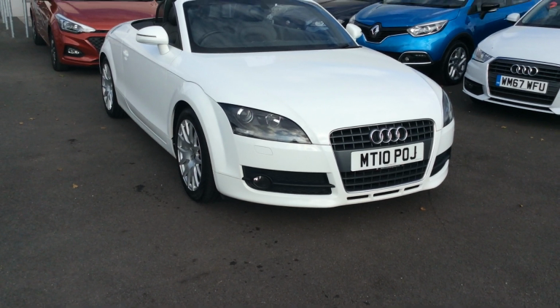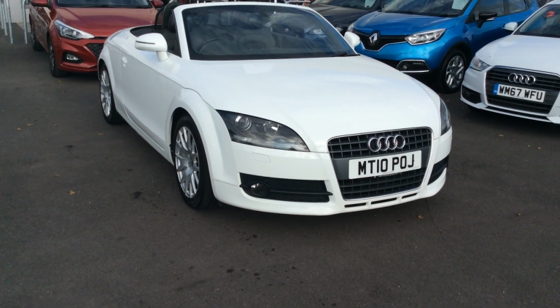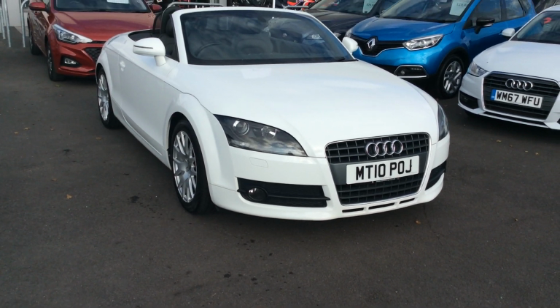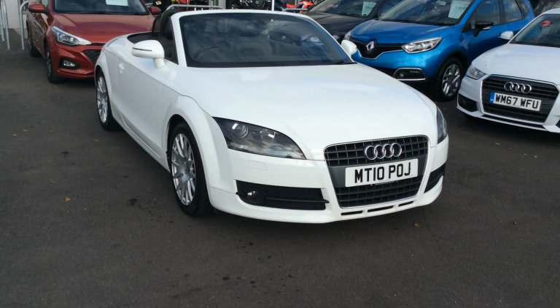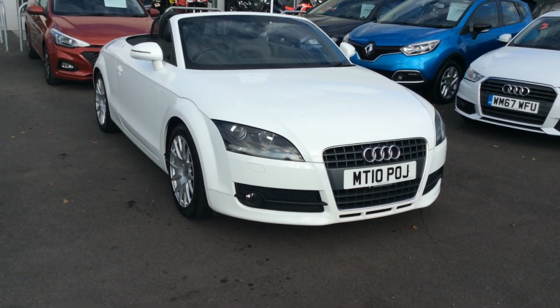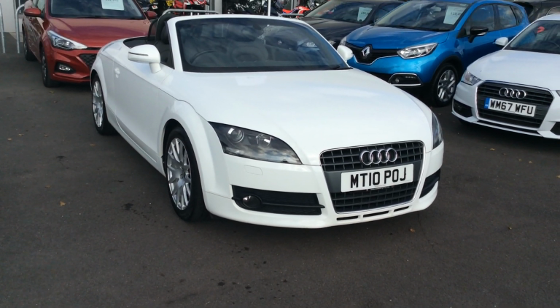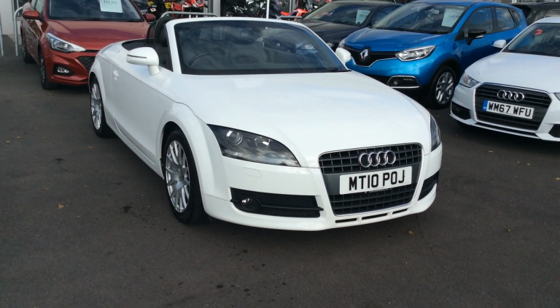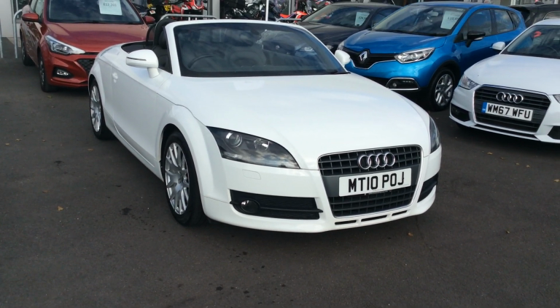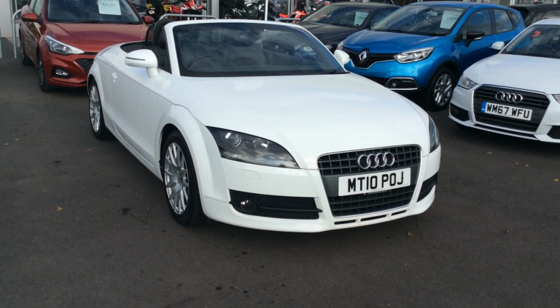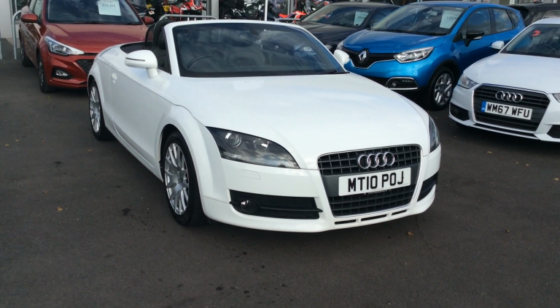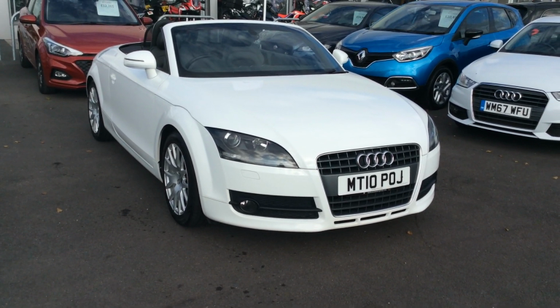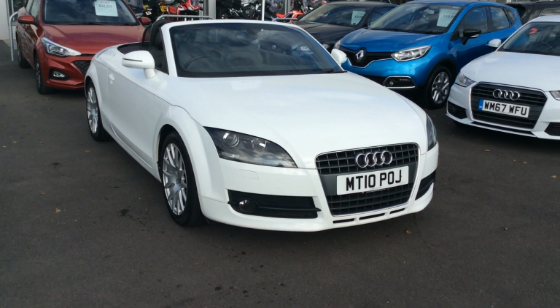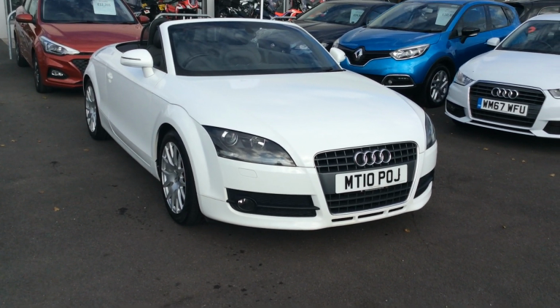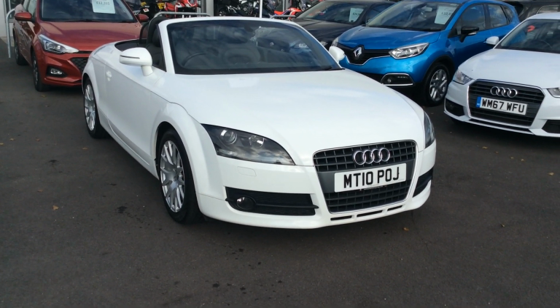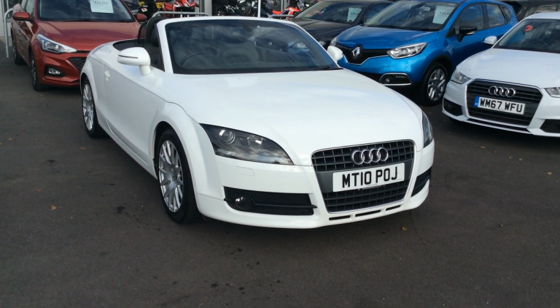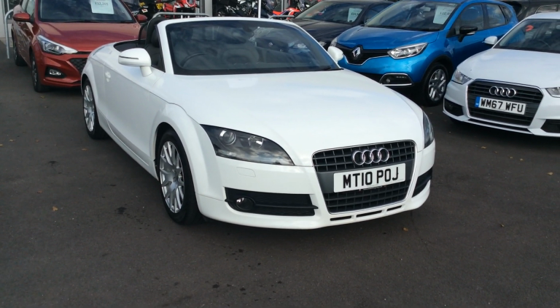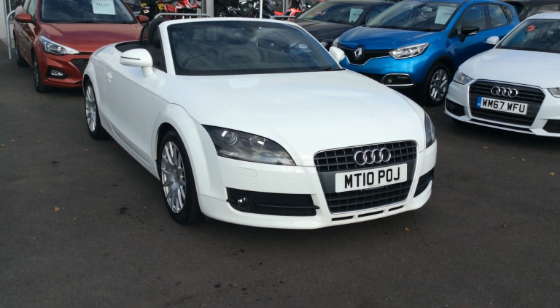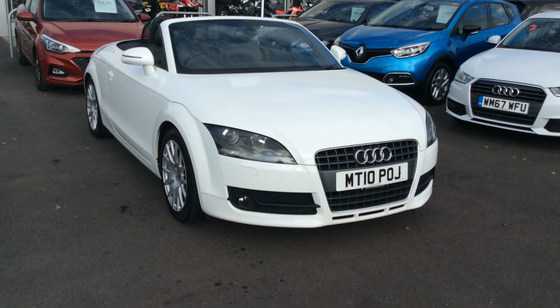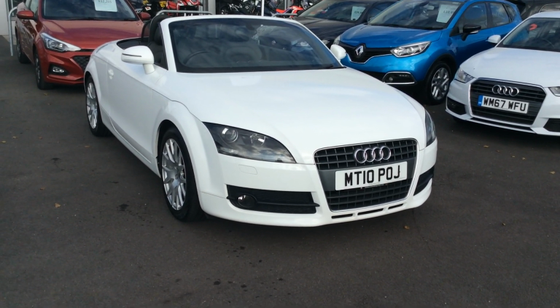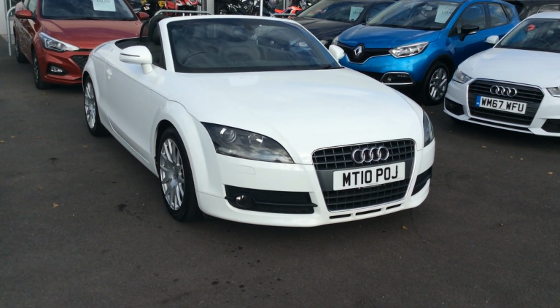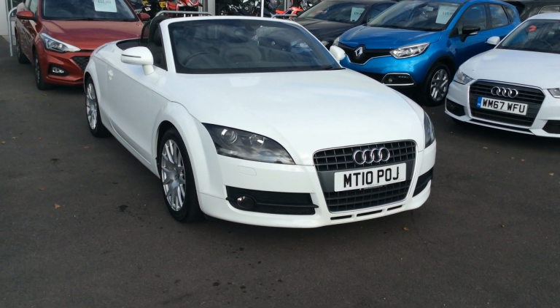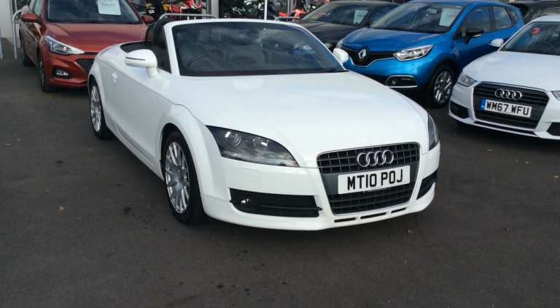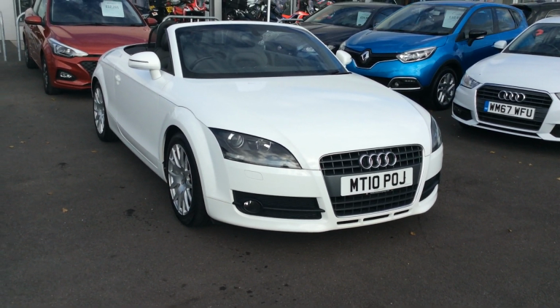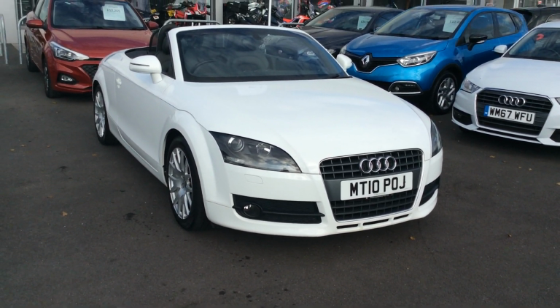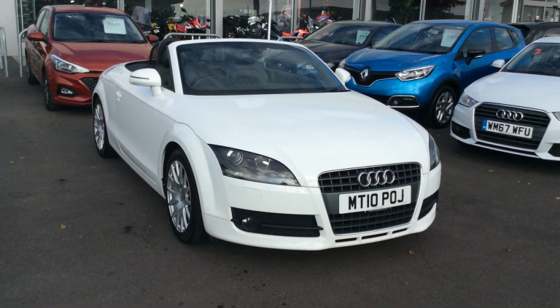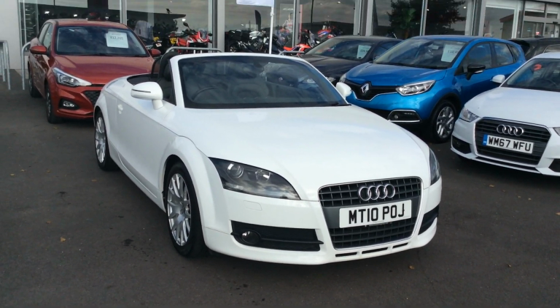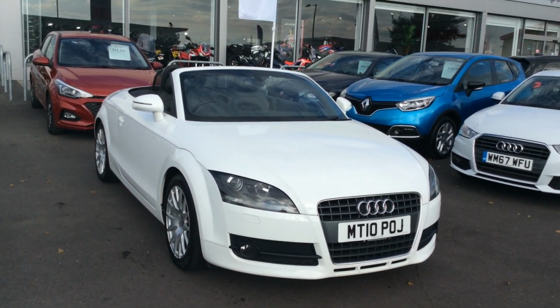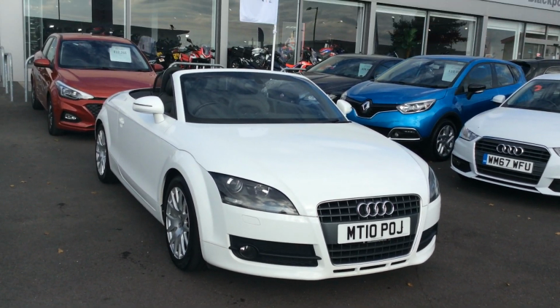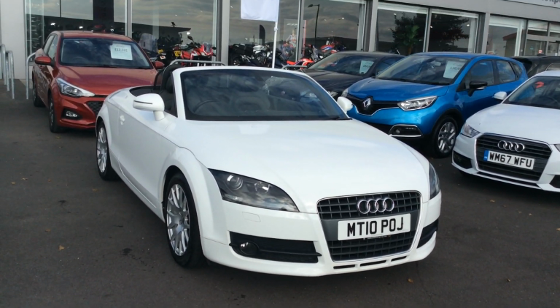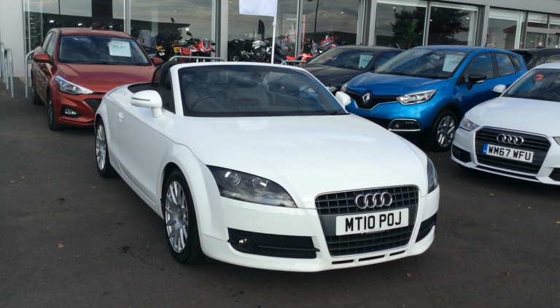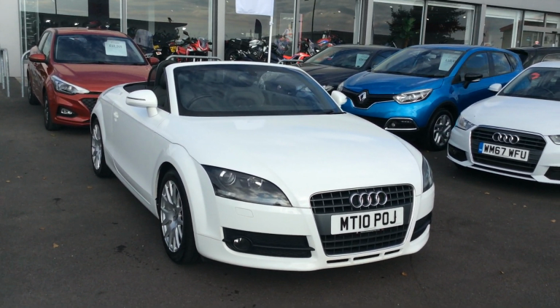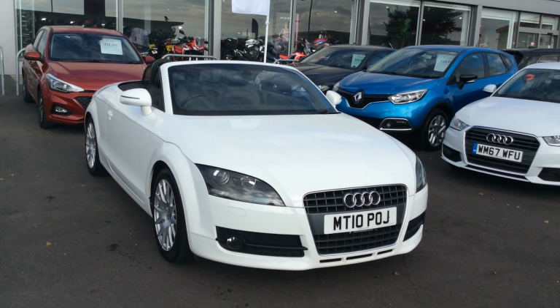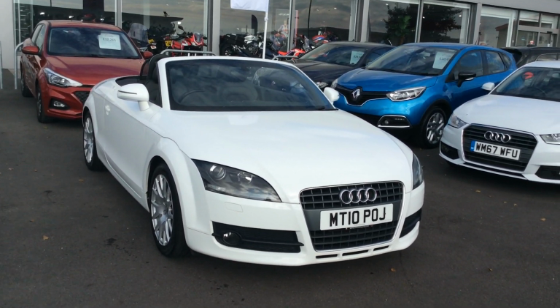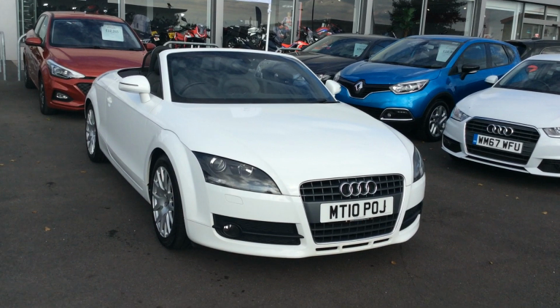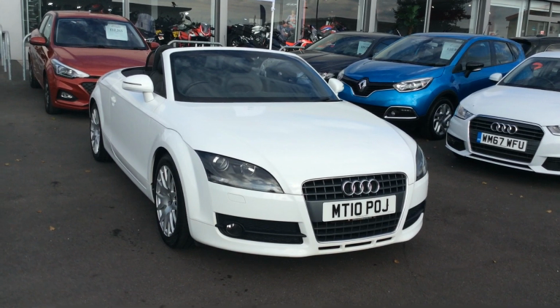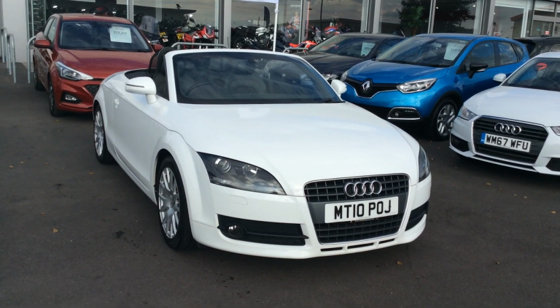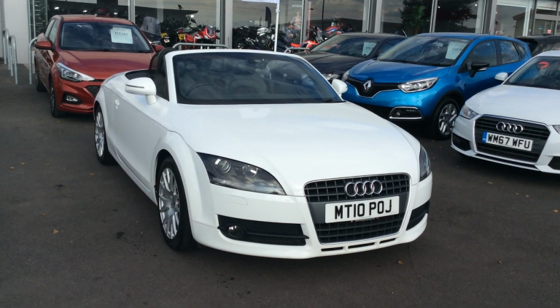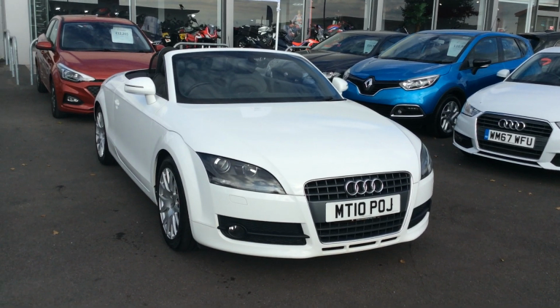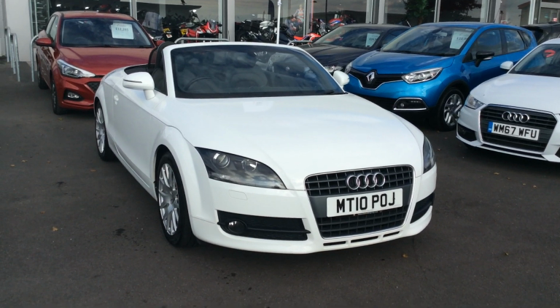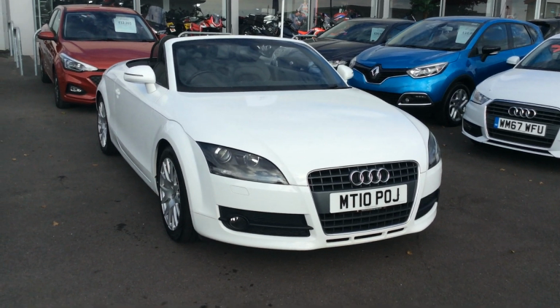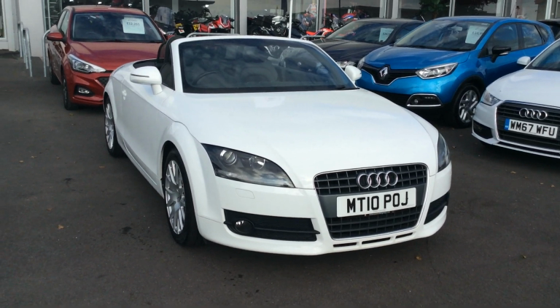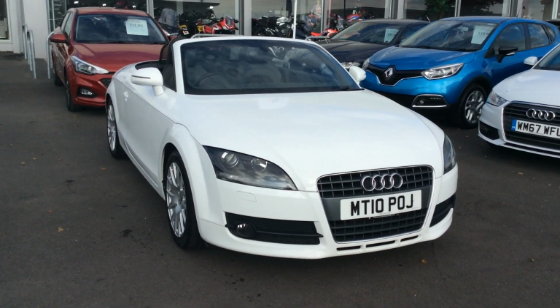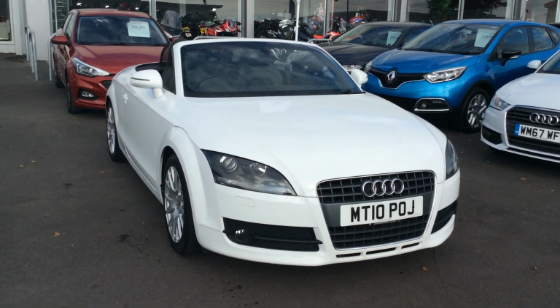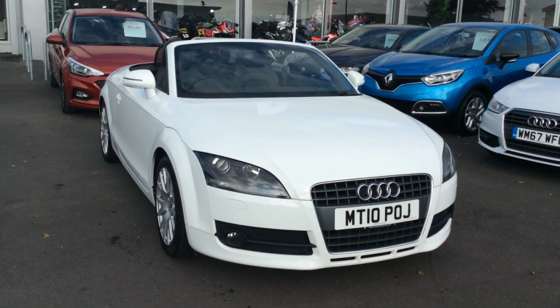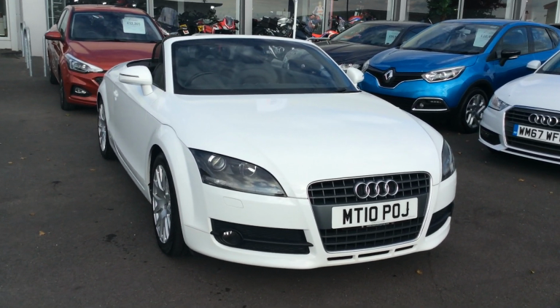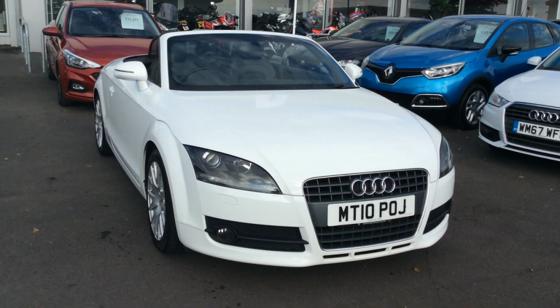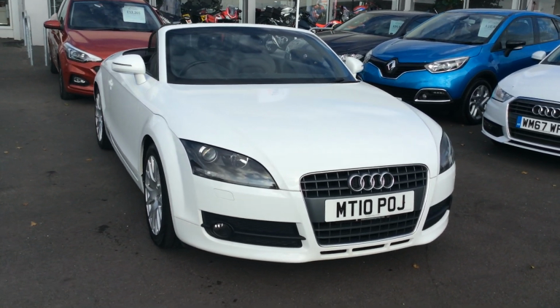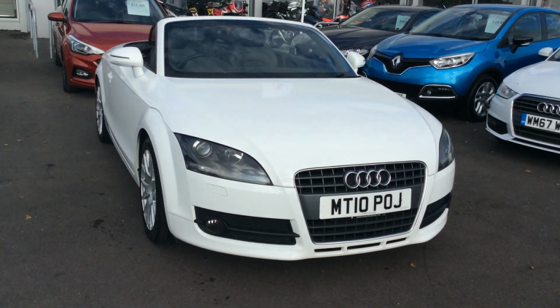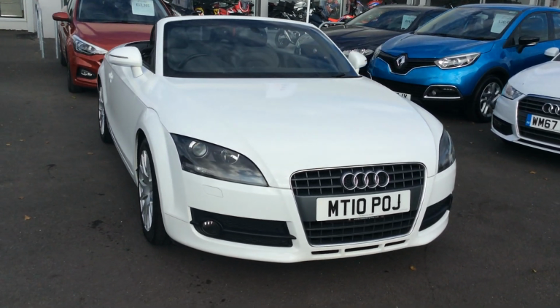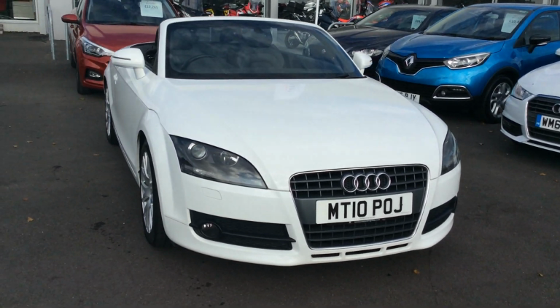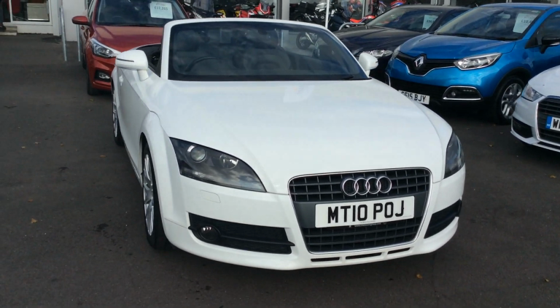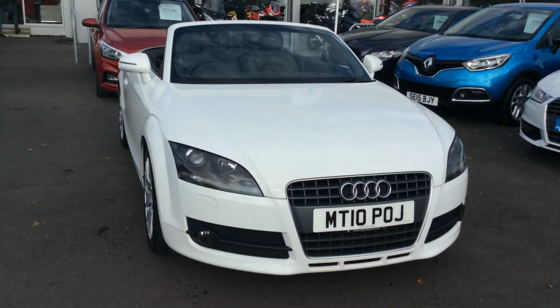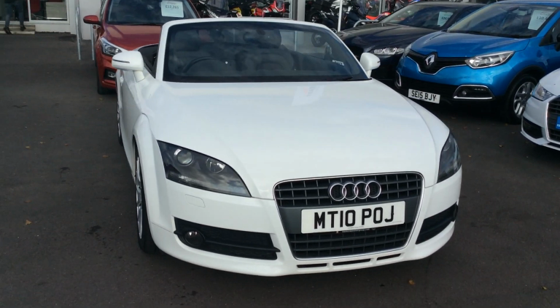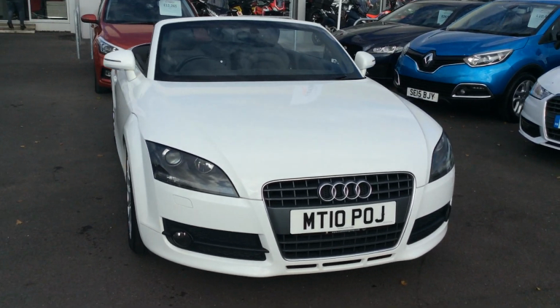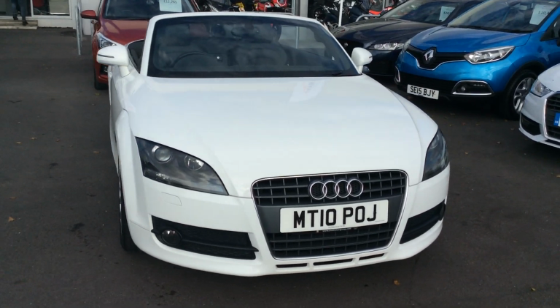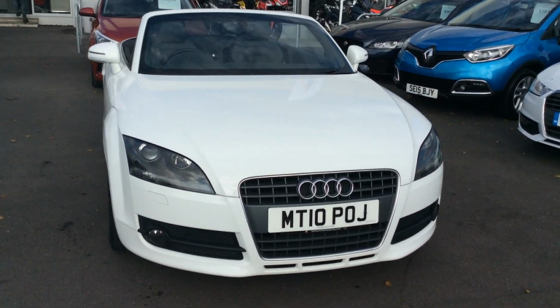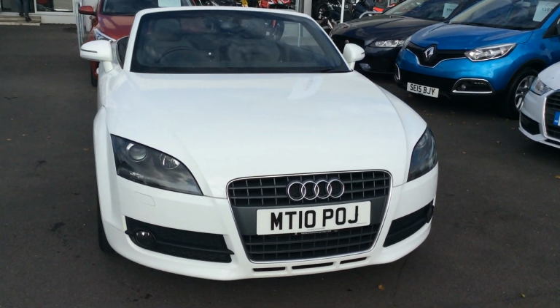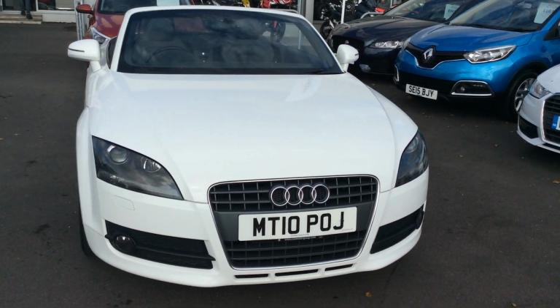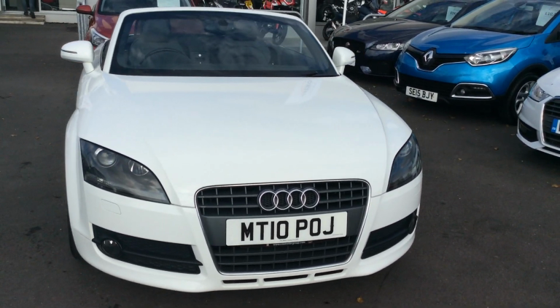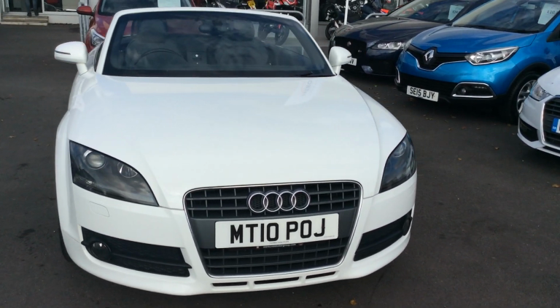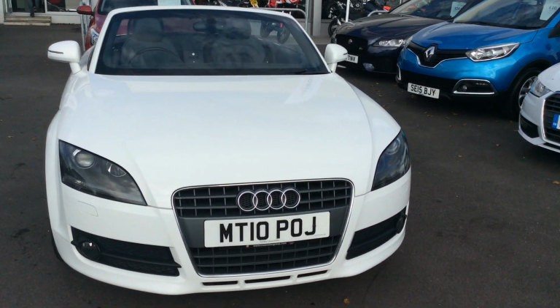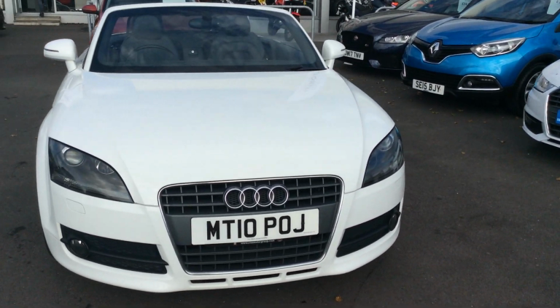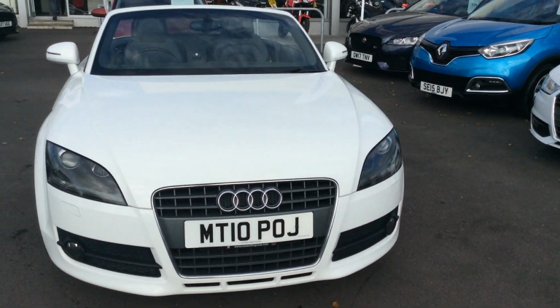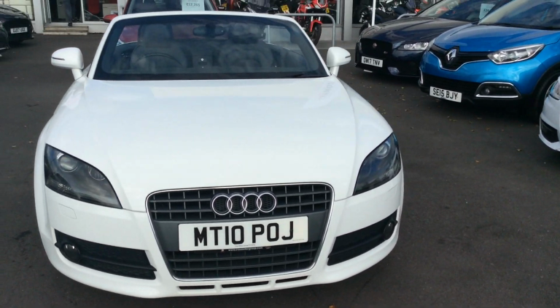Hello guys, it's Martin here from Blackpool Automart. We've got a lovely Audi TT for you here — 2010, and it's just arrived into stock.